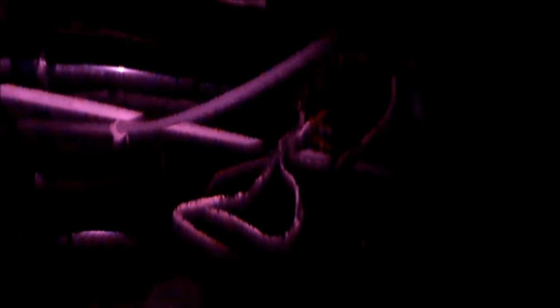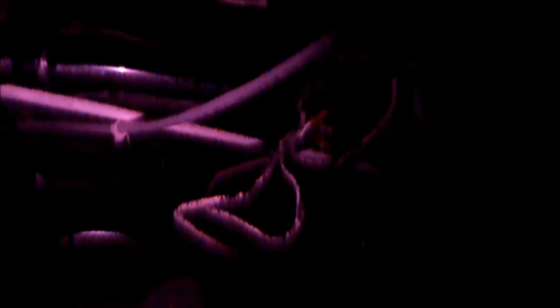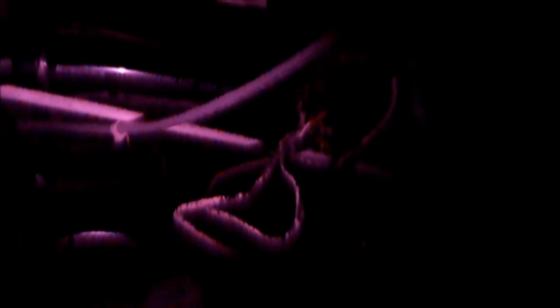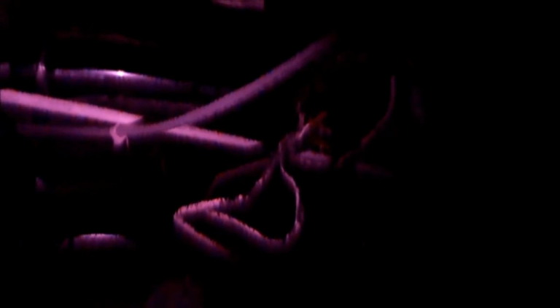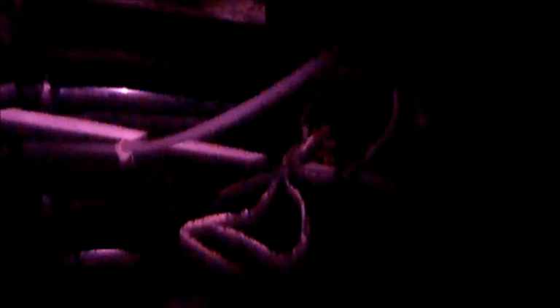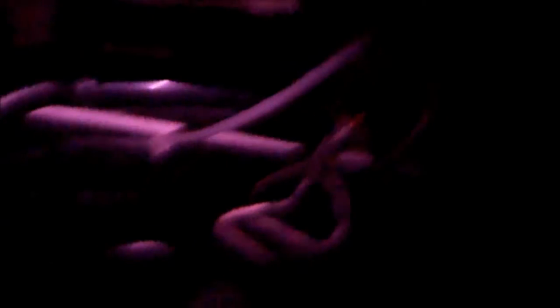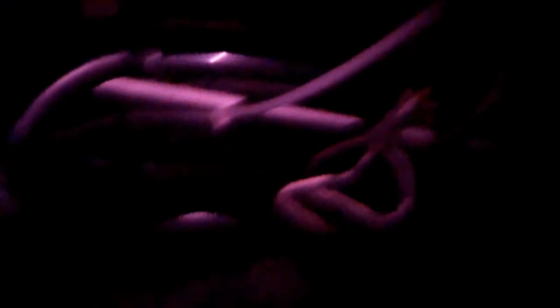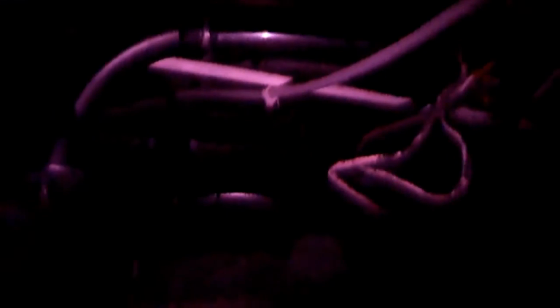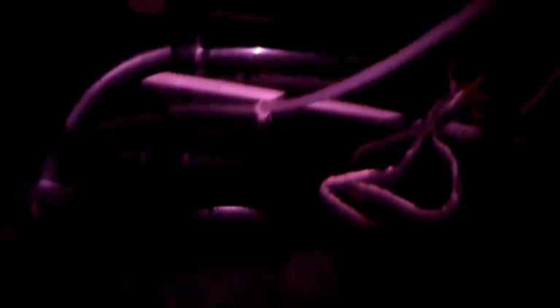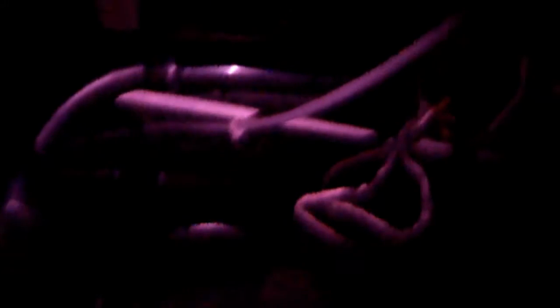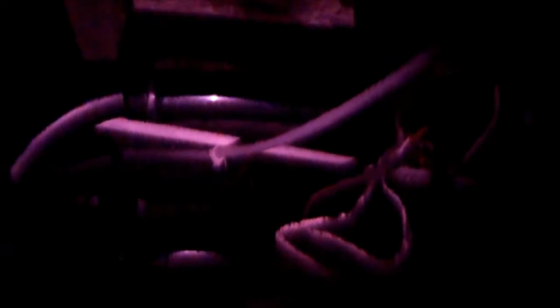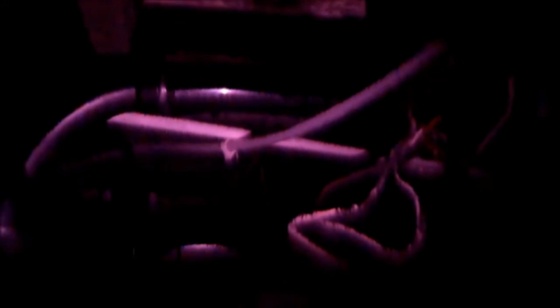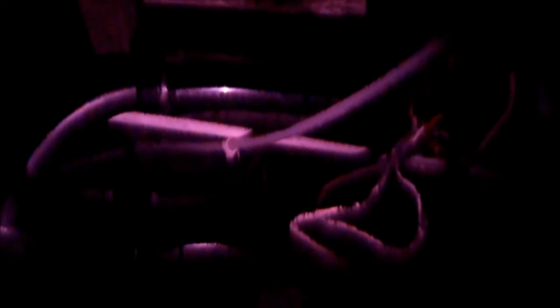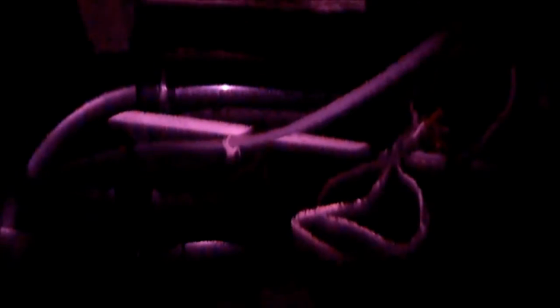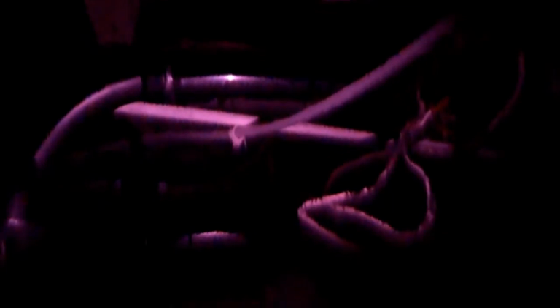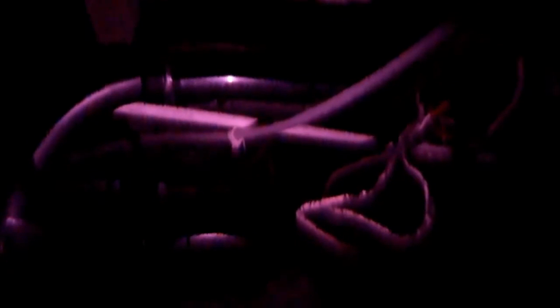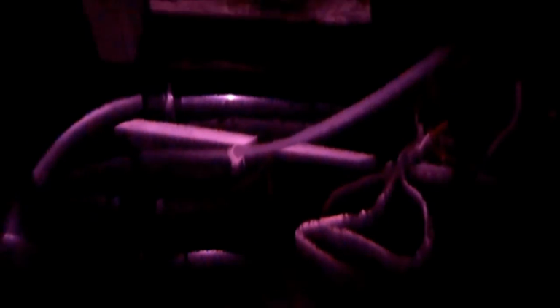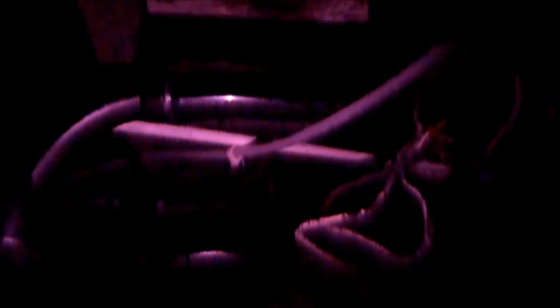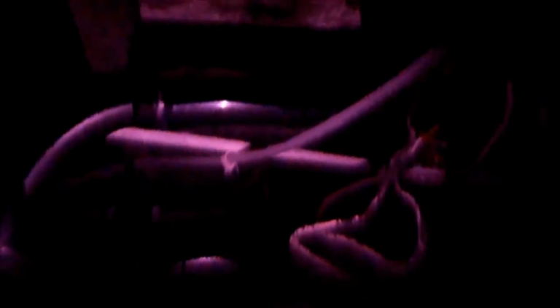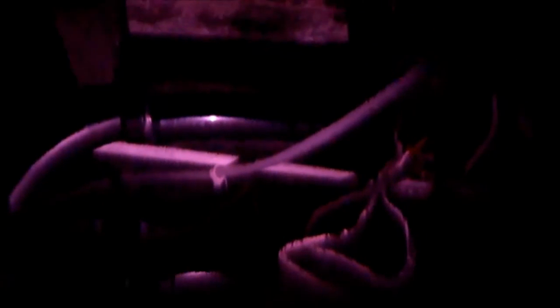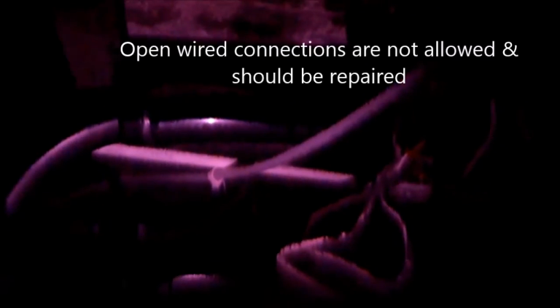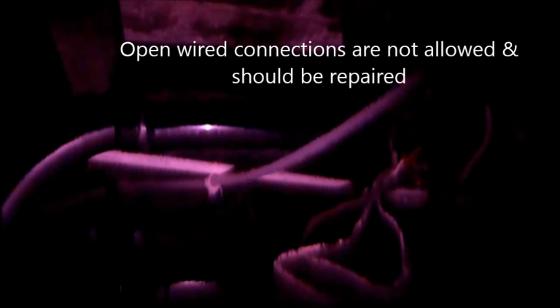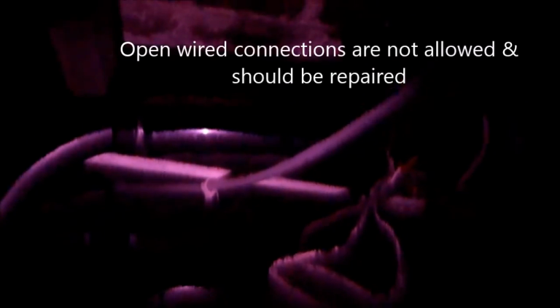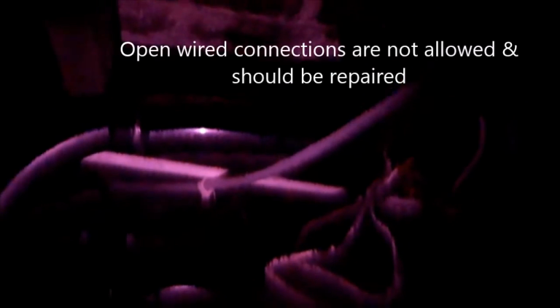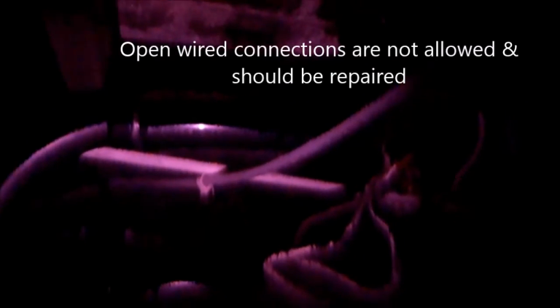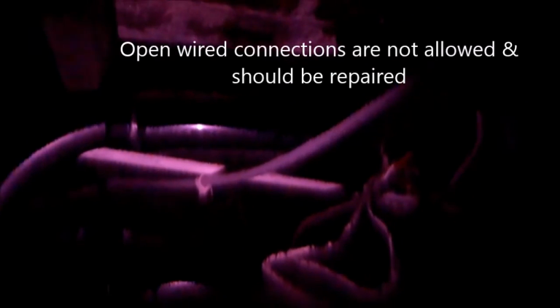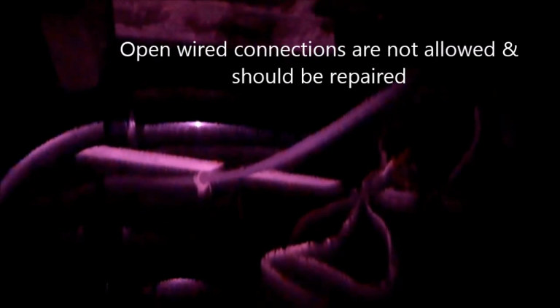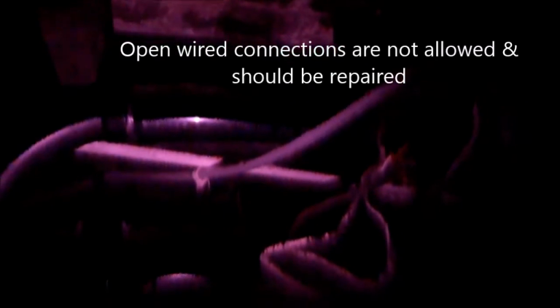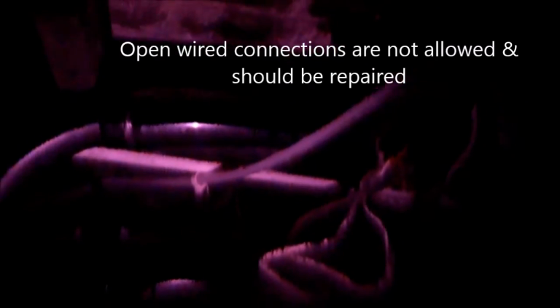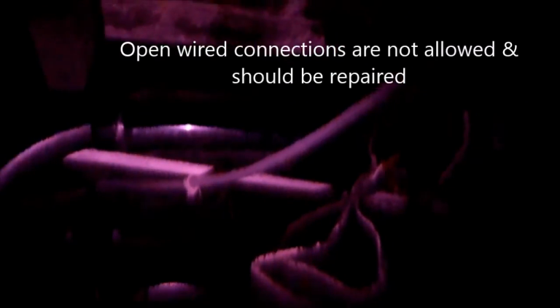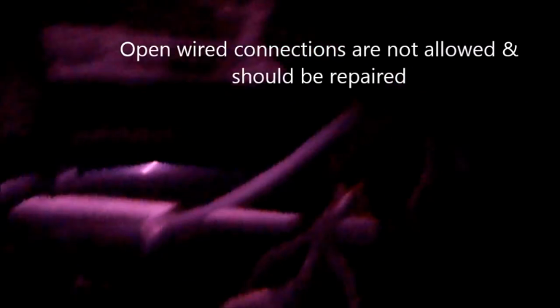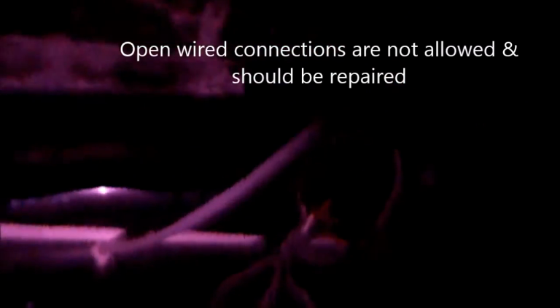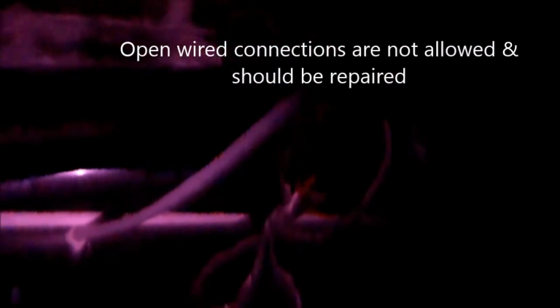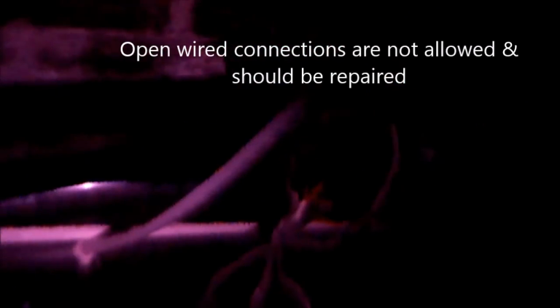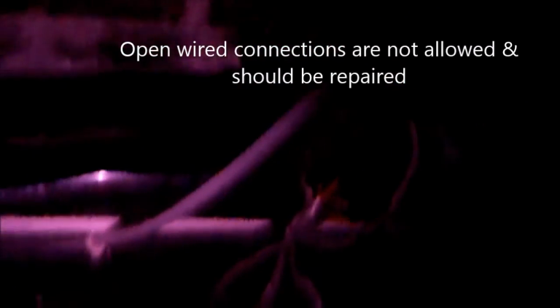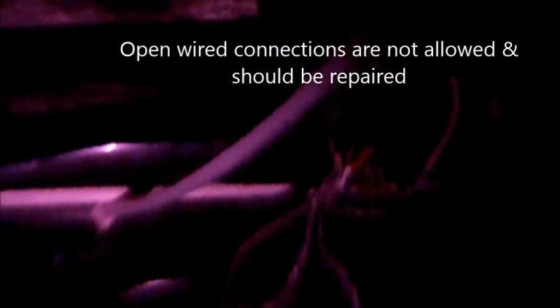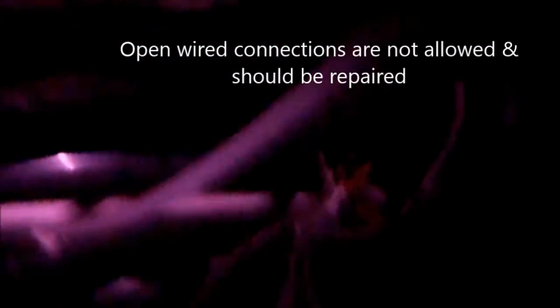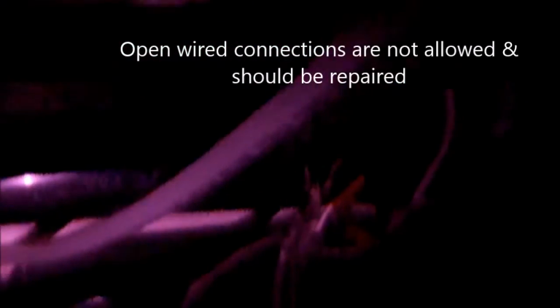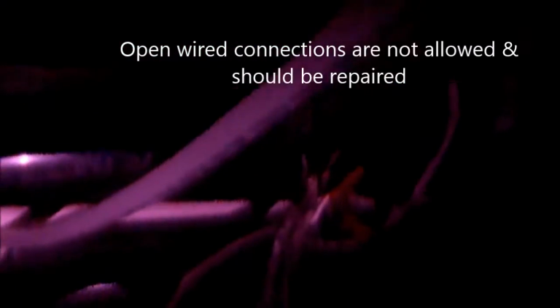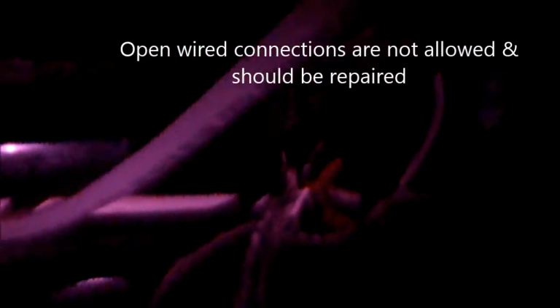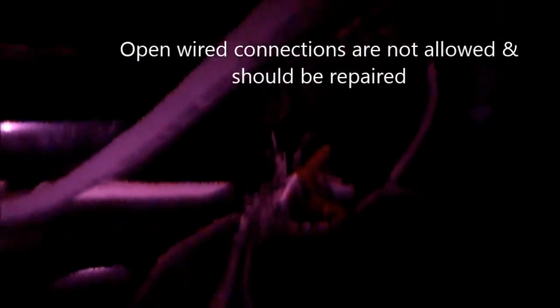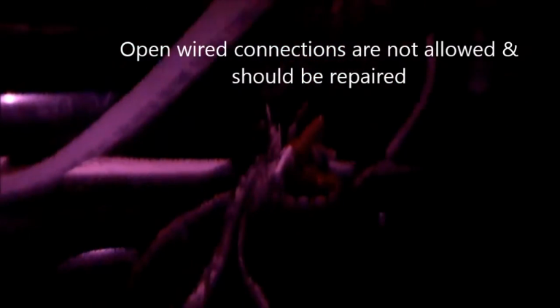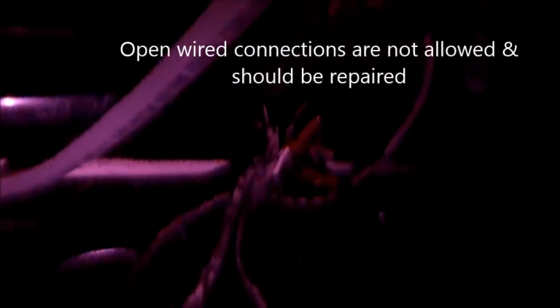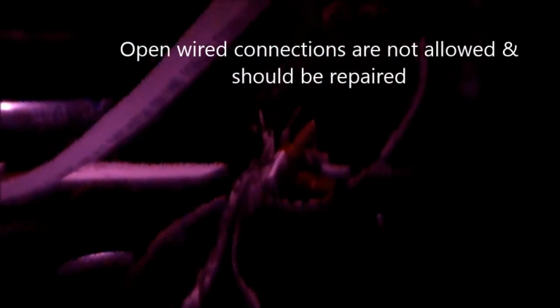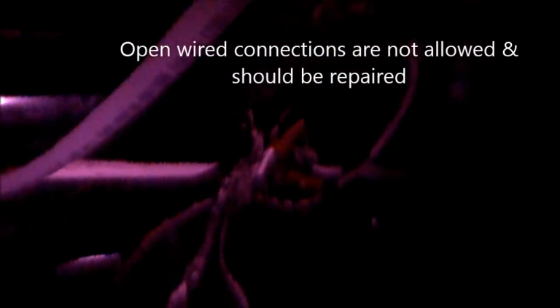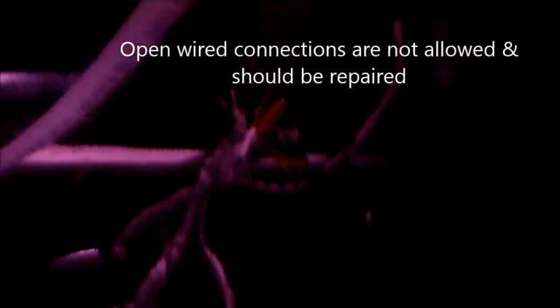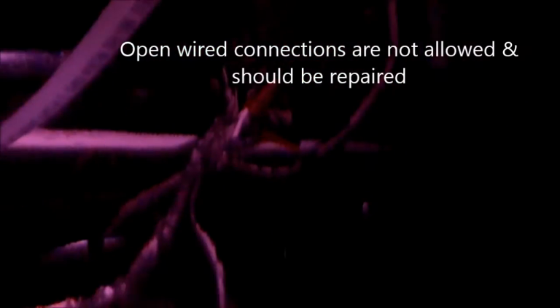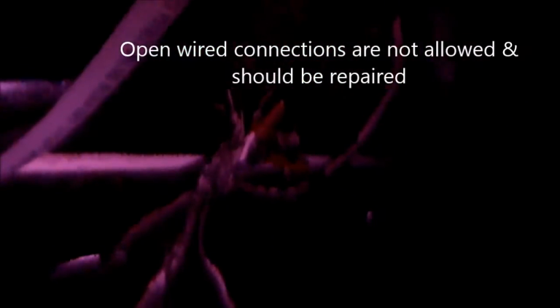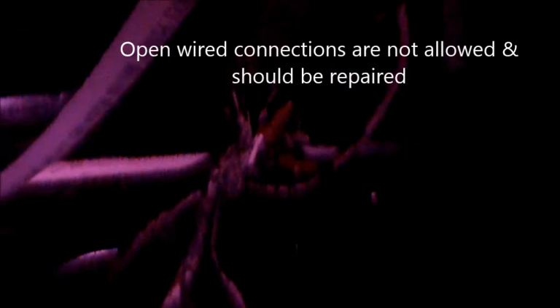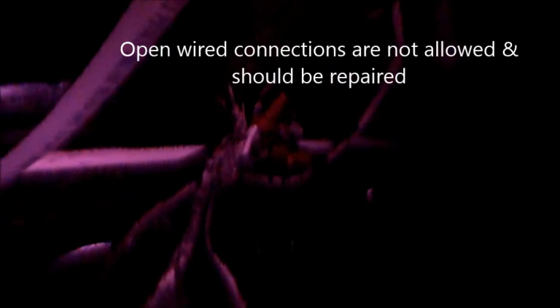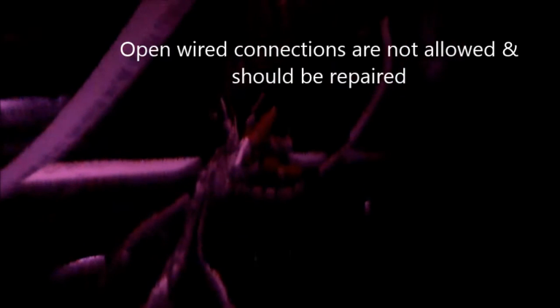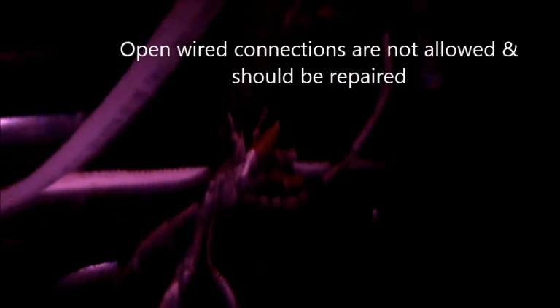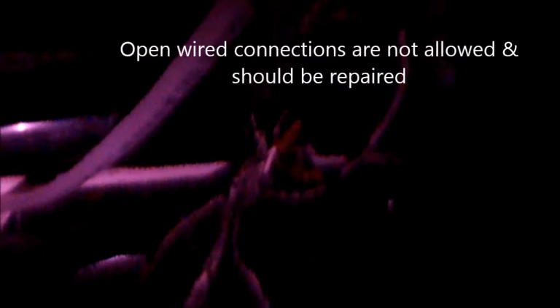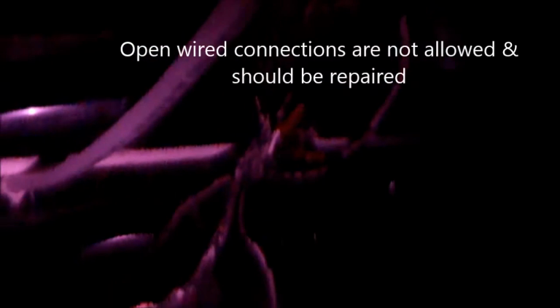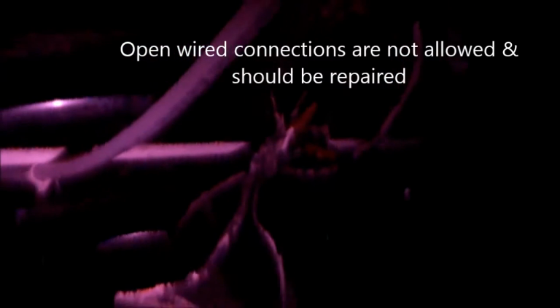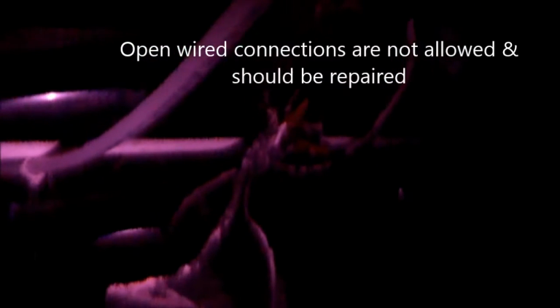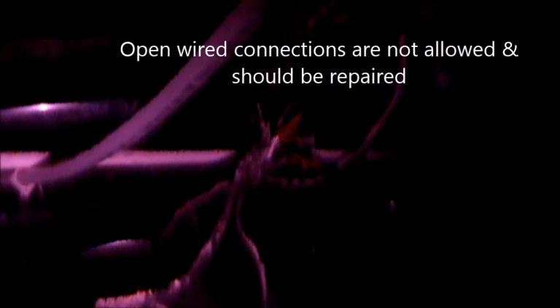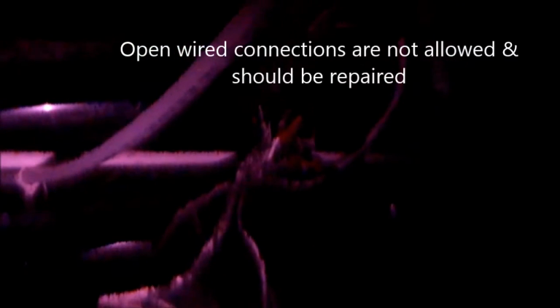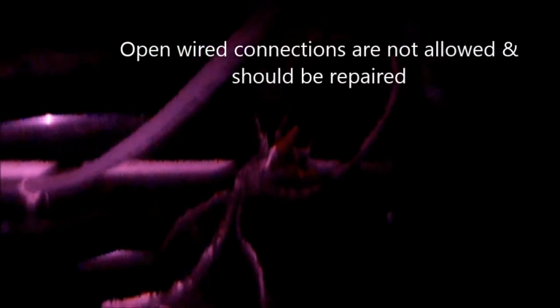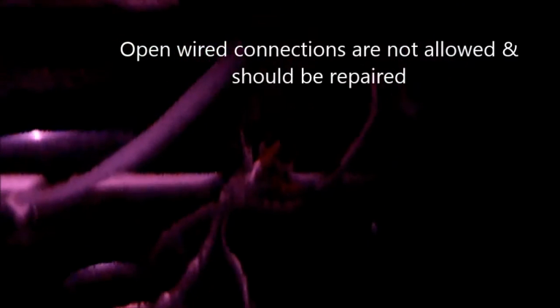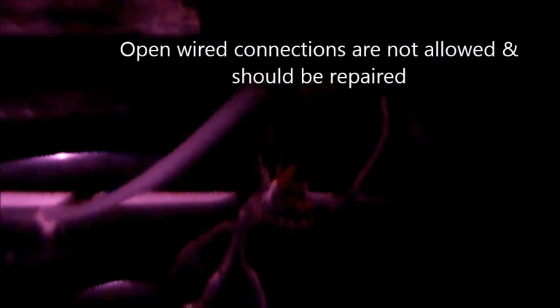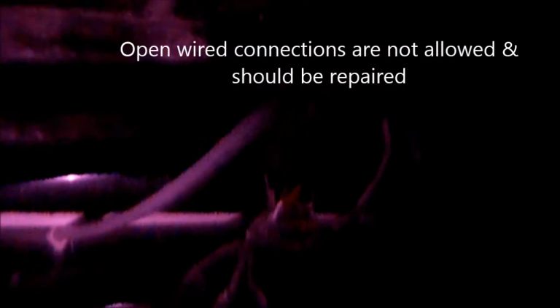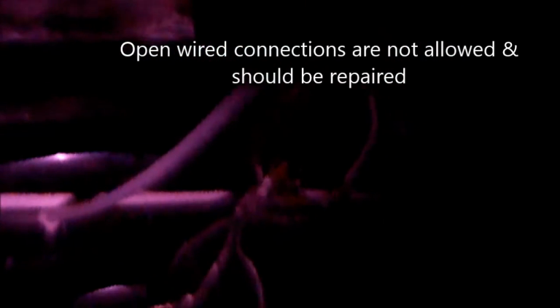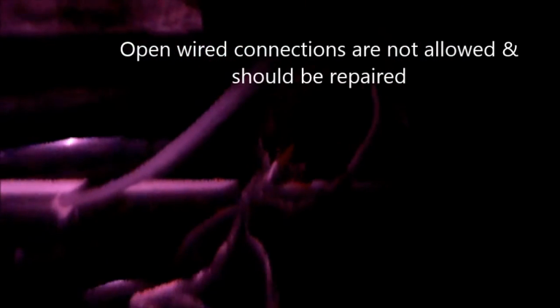We have some hot wires here with no junction box. Anytime you have a connection like that, you should have a junction box.